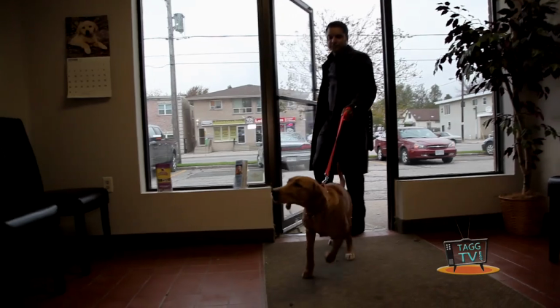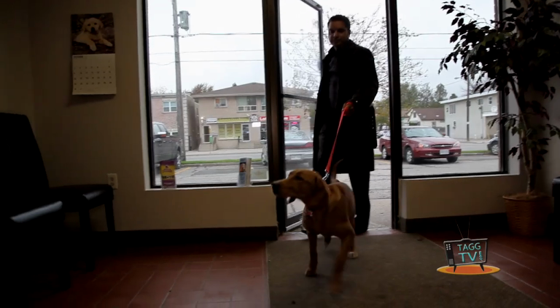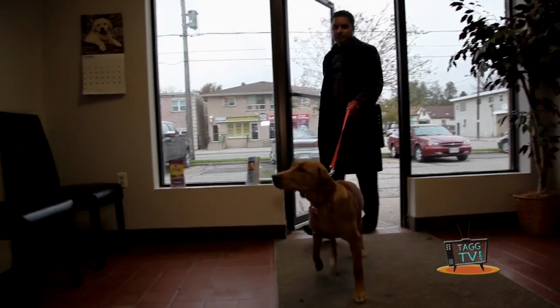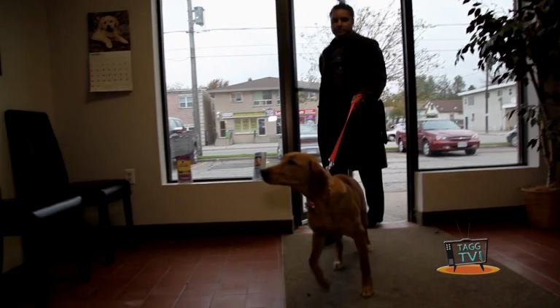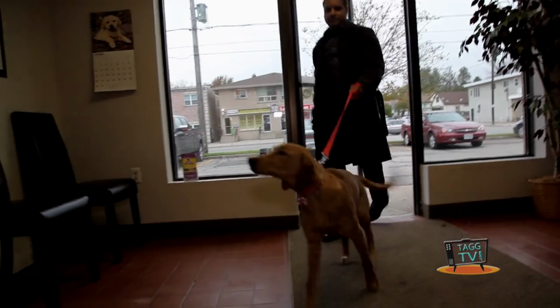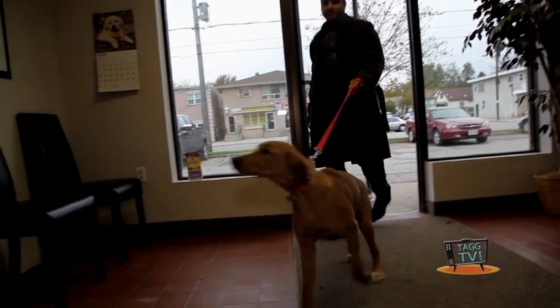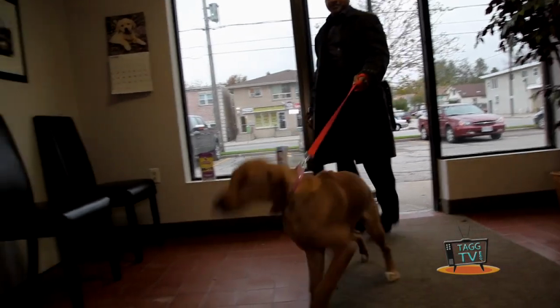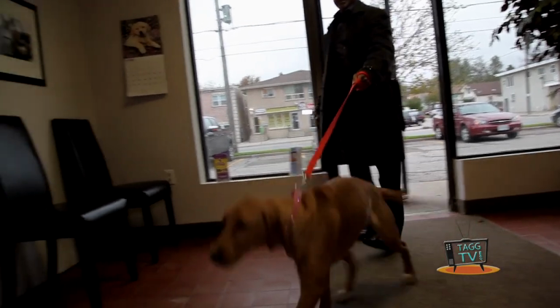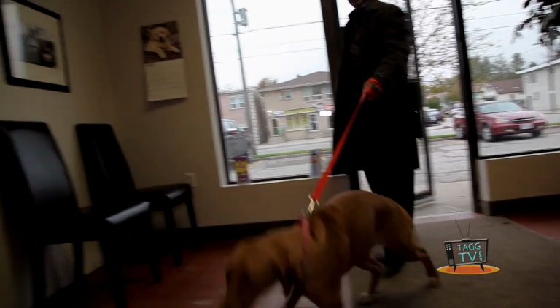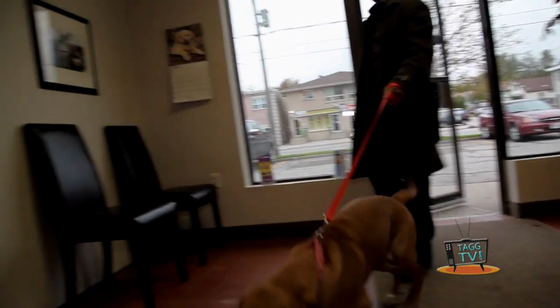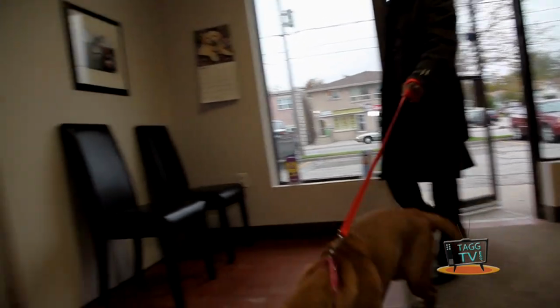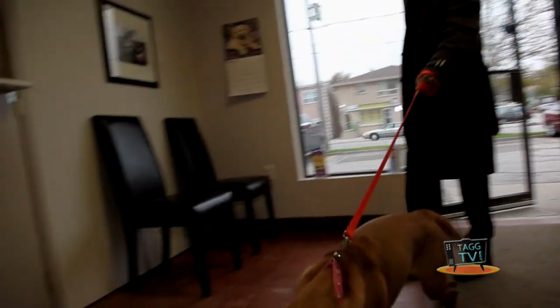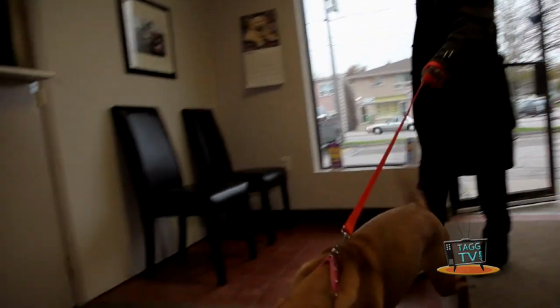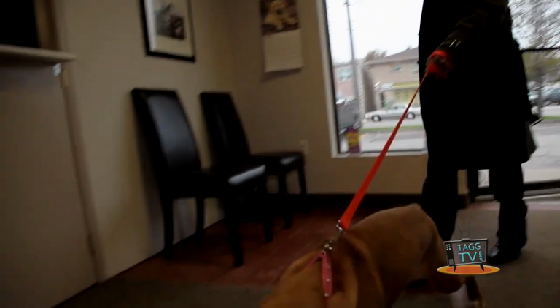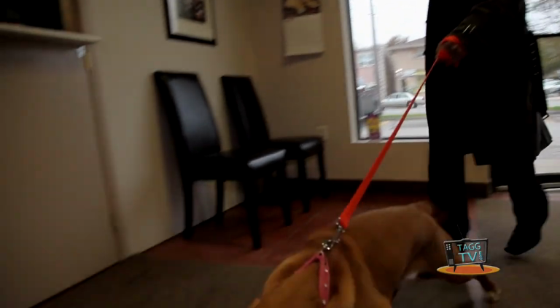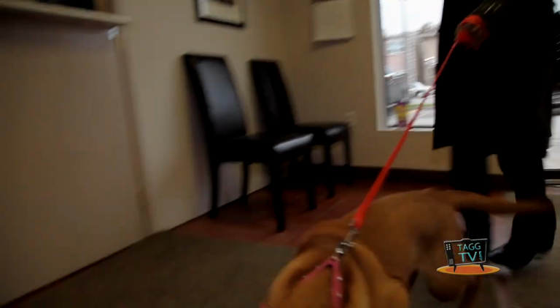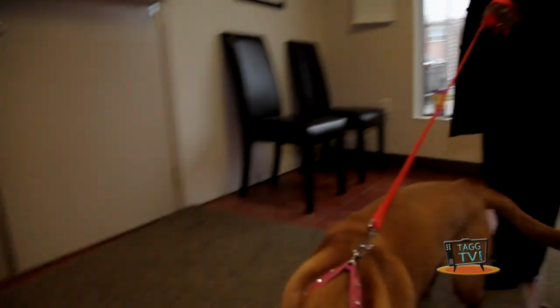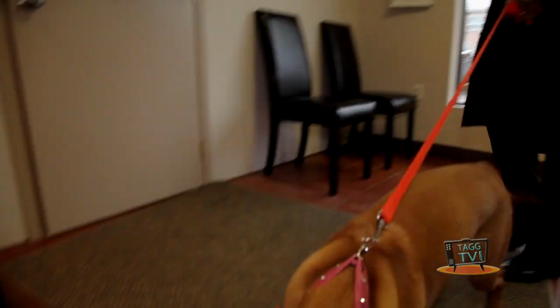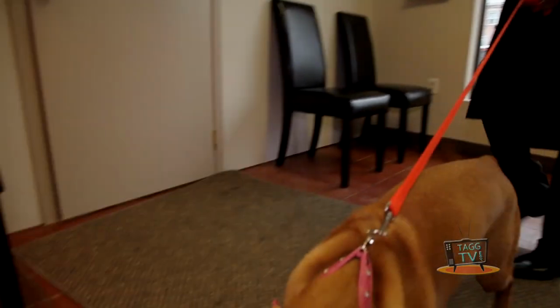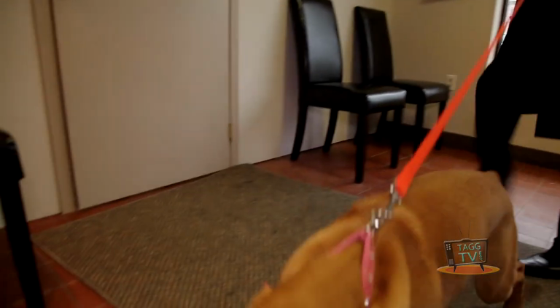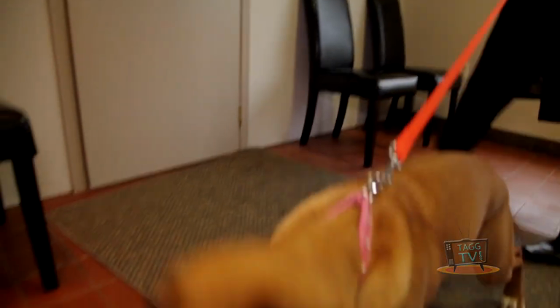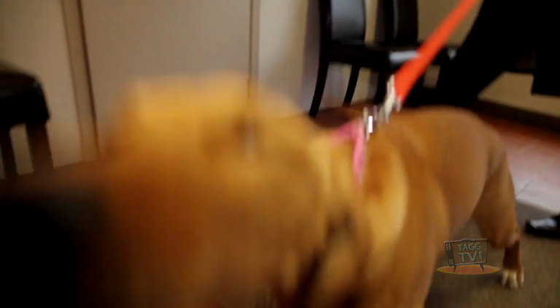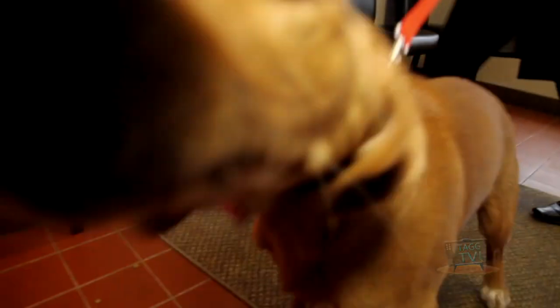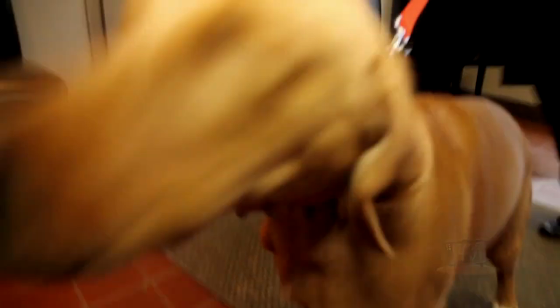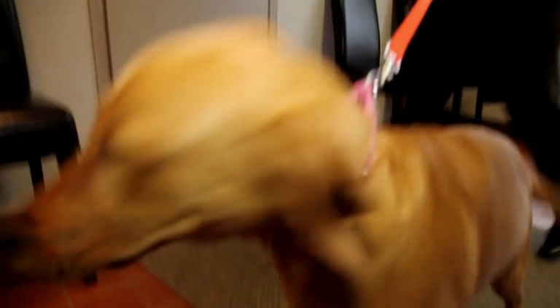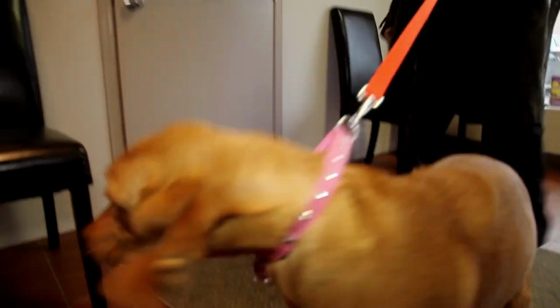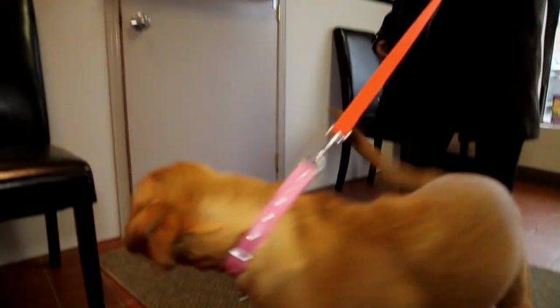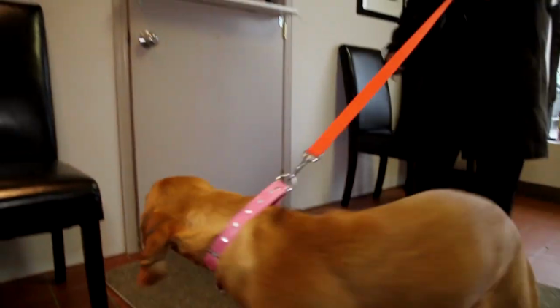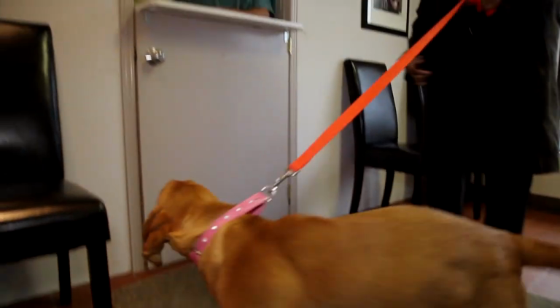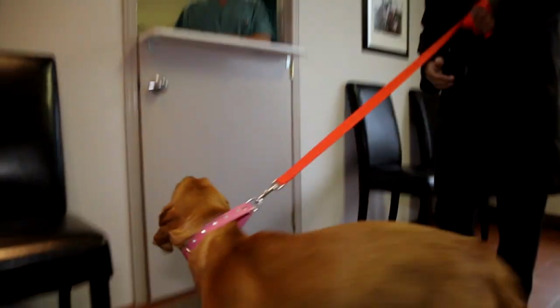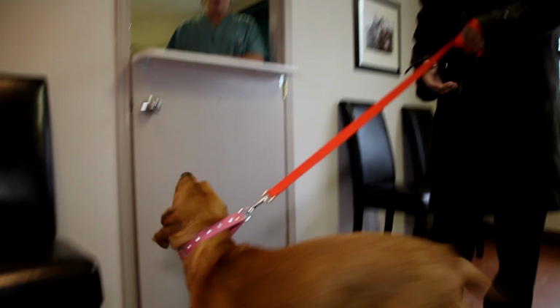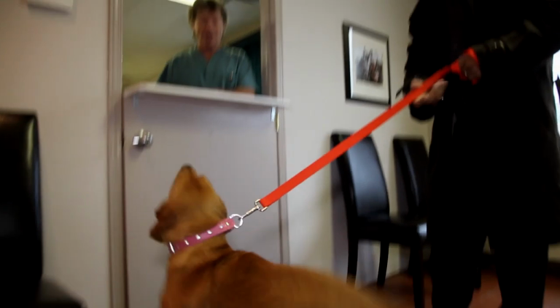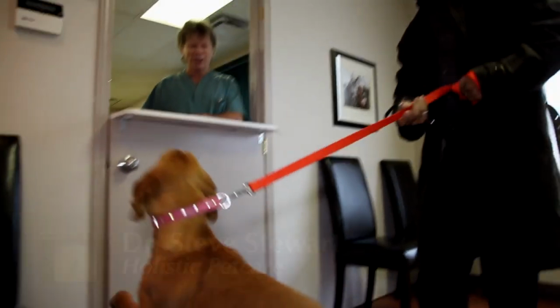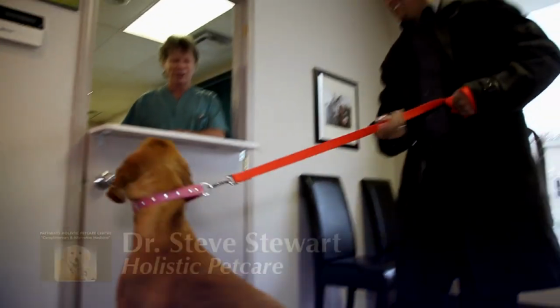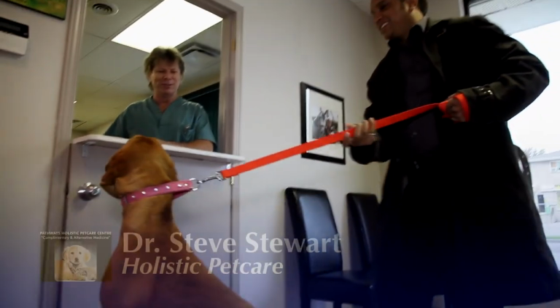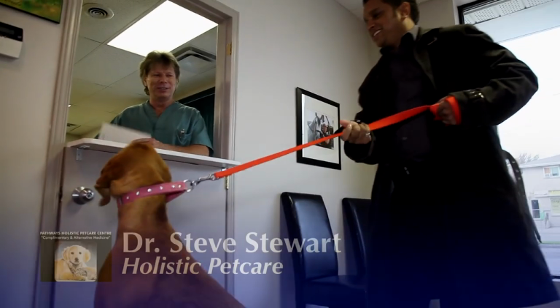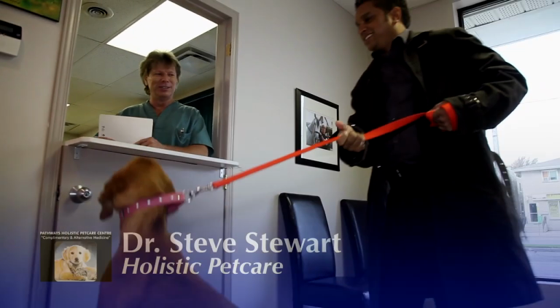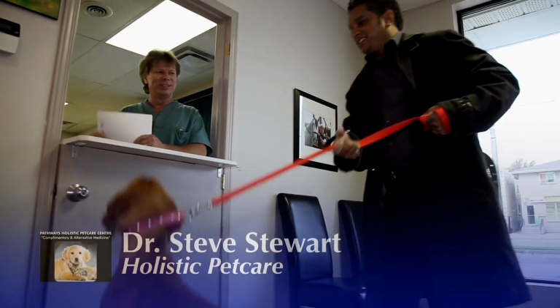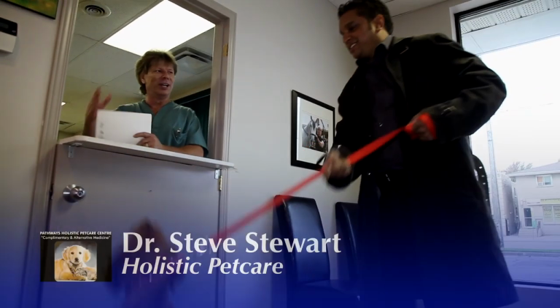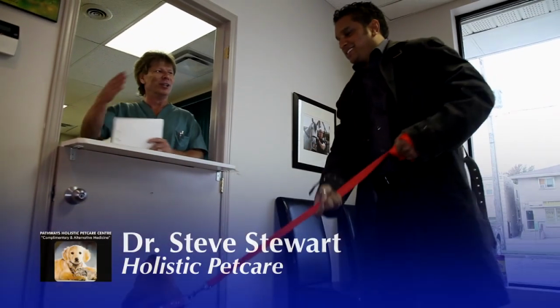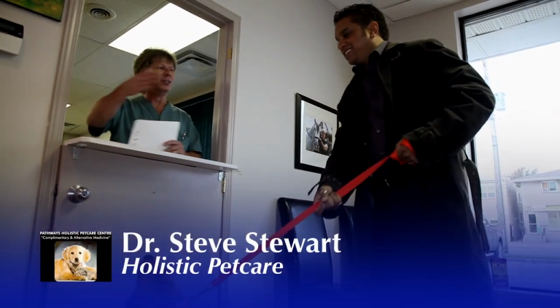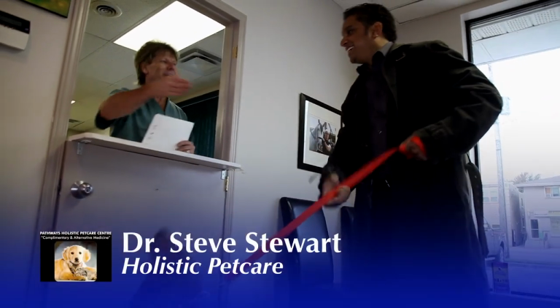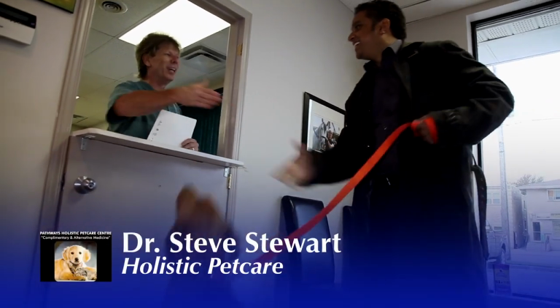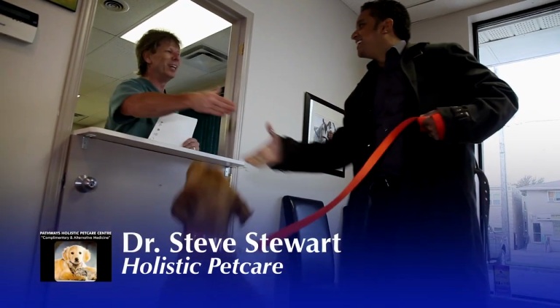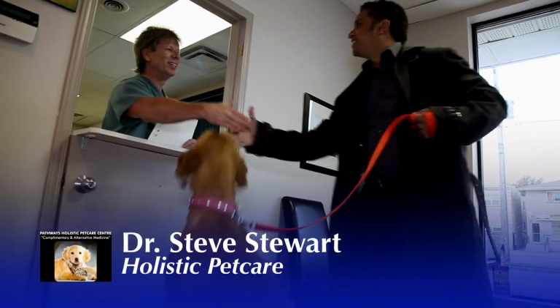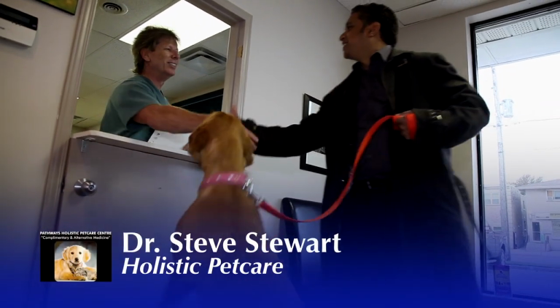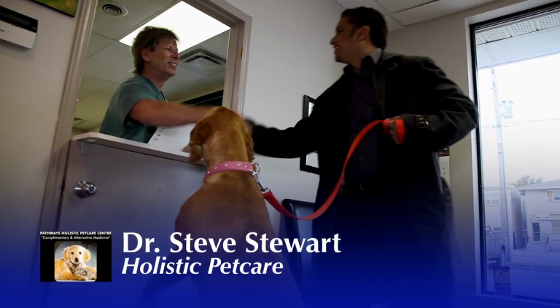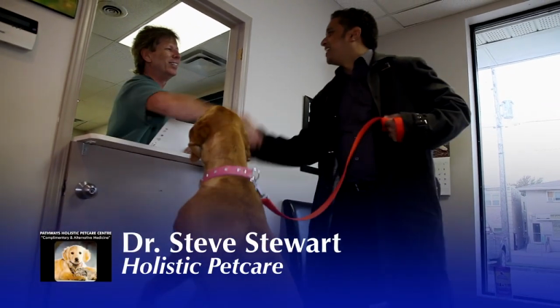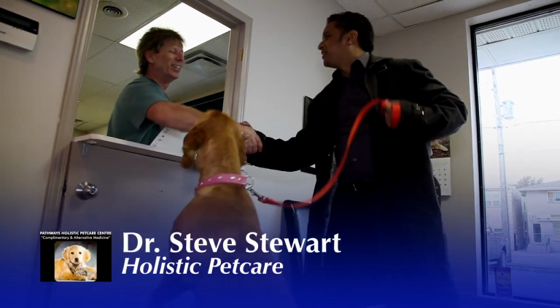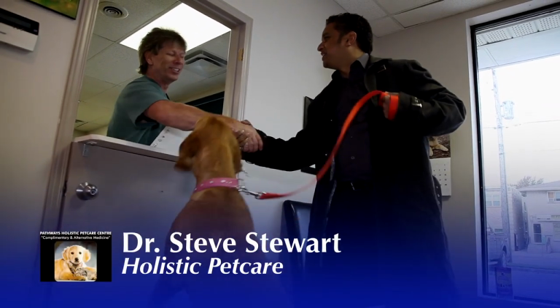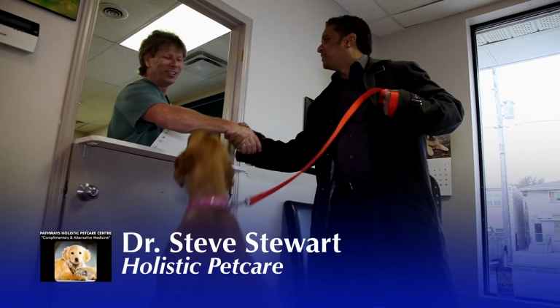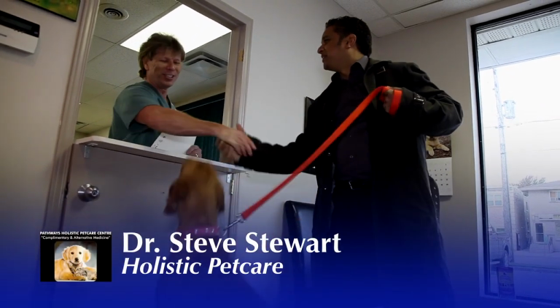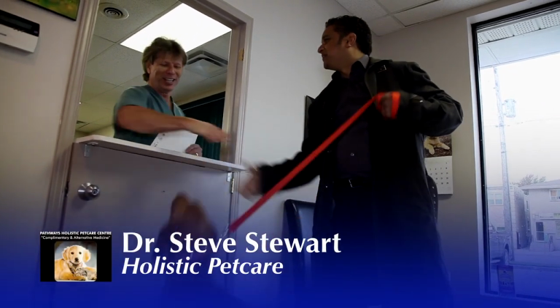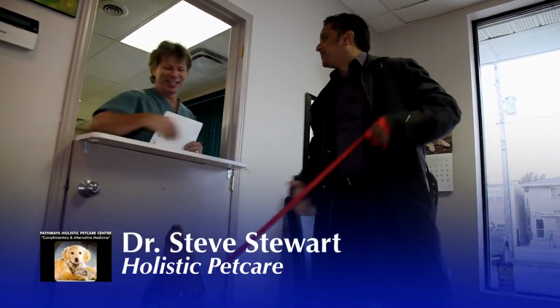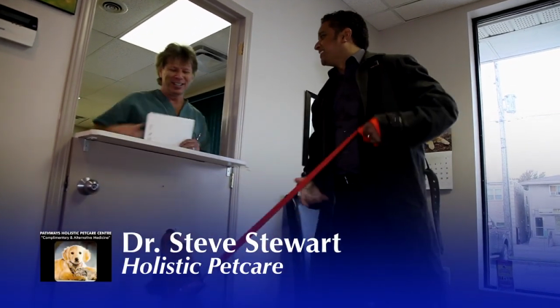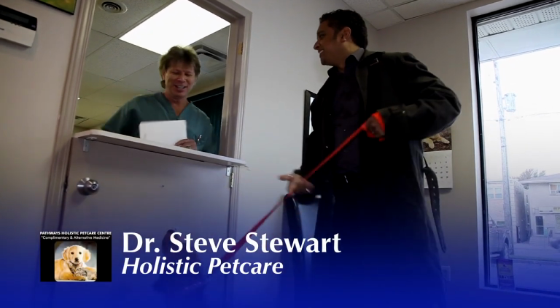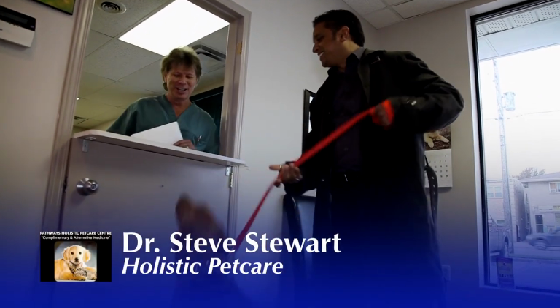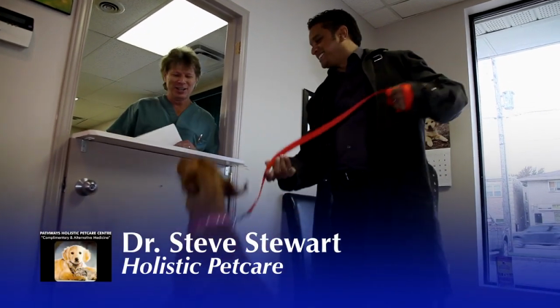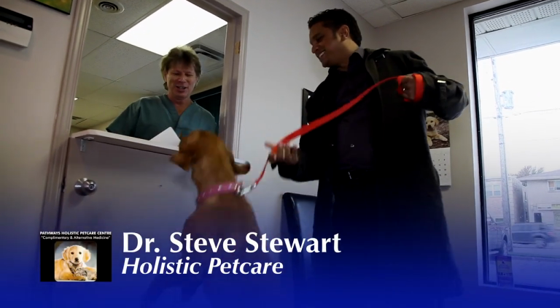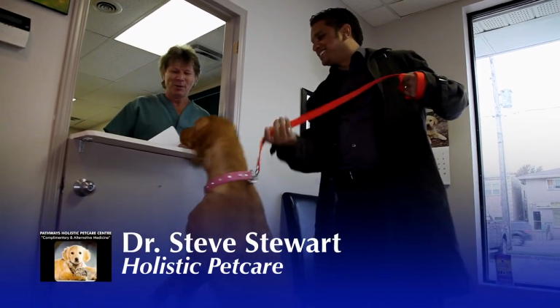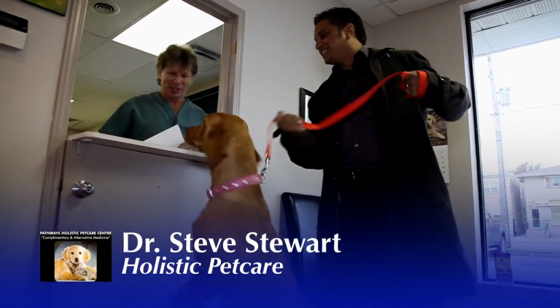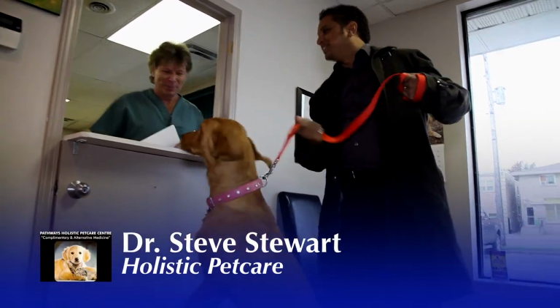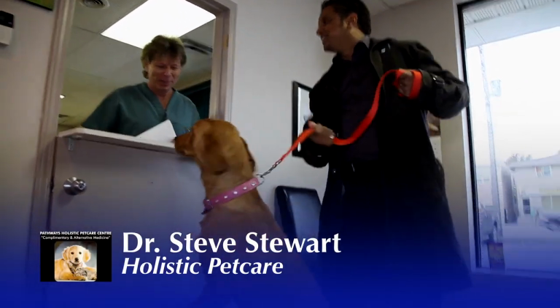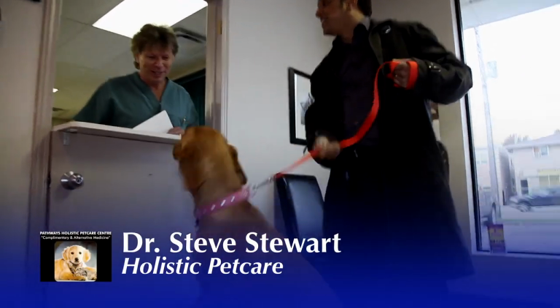Hey Brie, welcome to the clinic. How are you doing today? Good to see you. Do you want to come in?